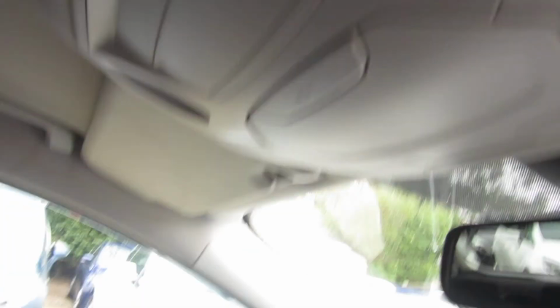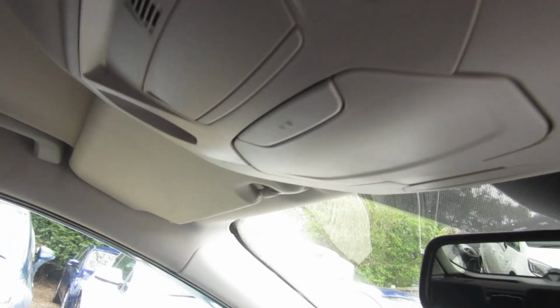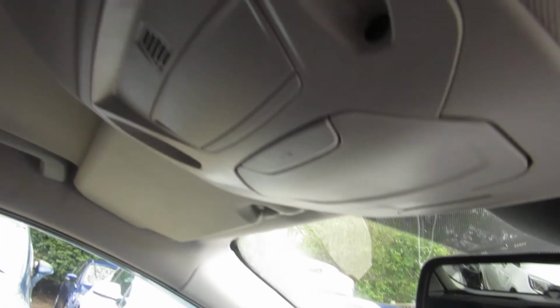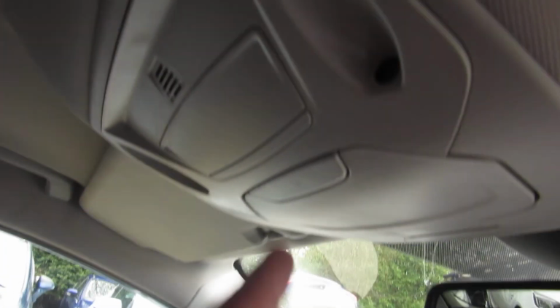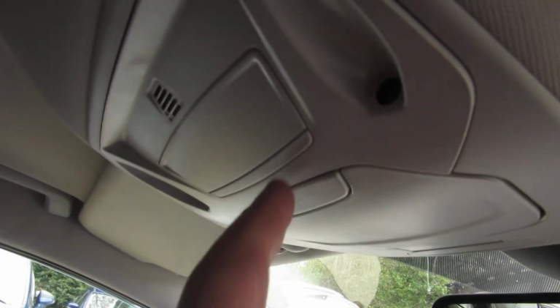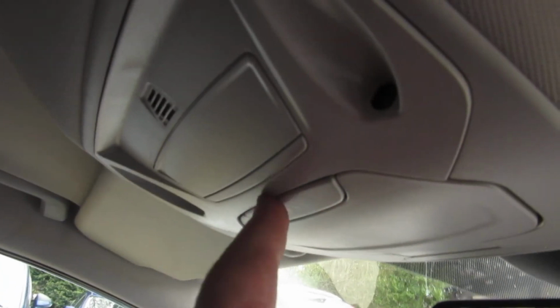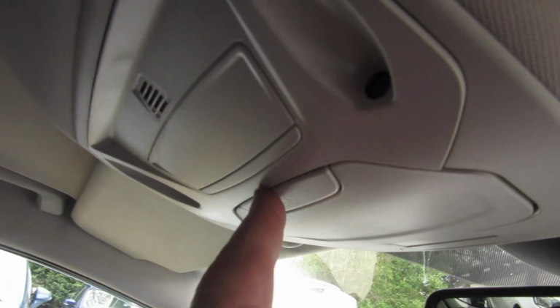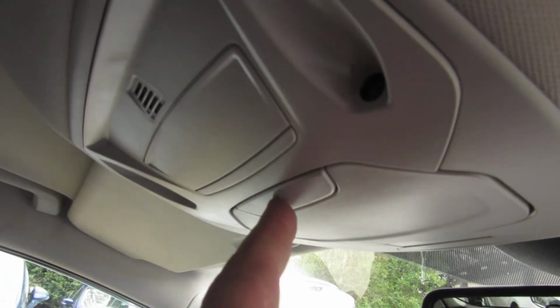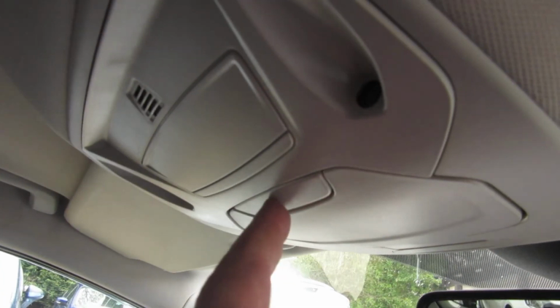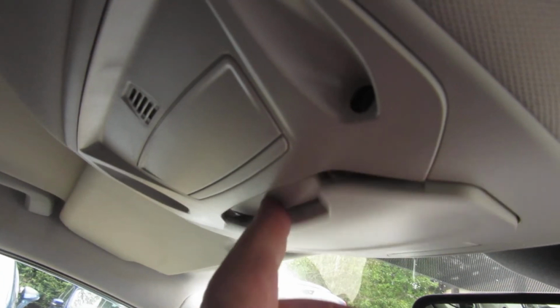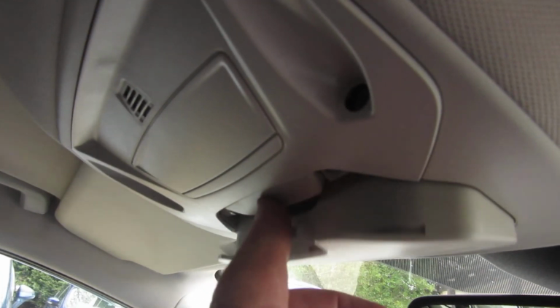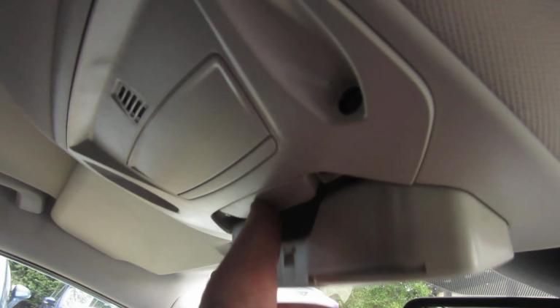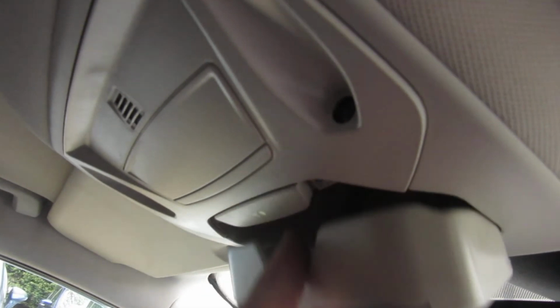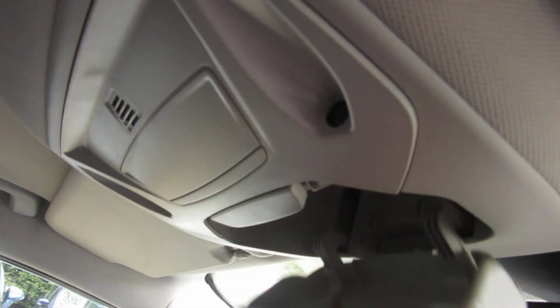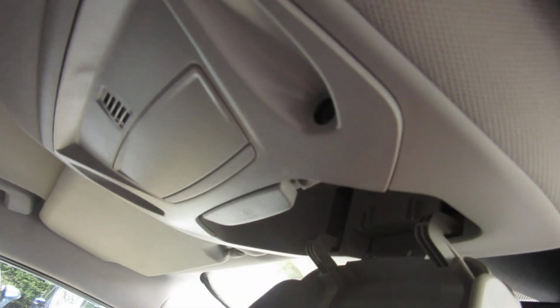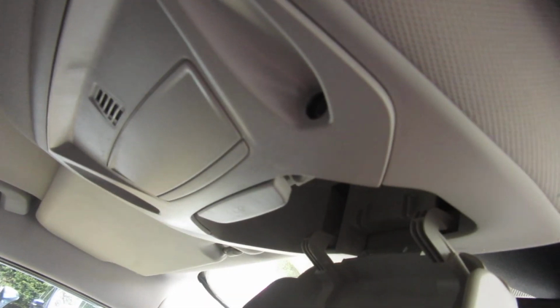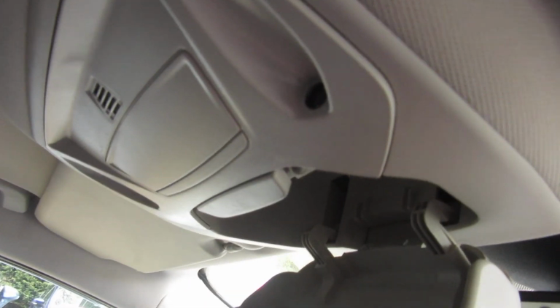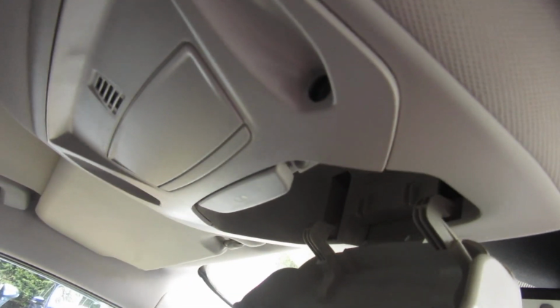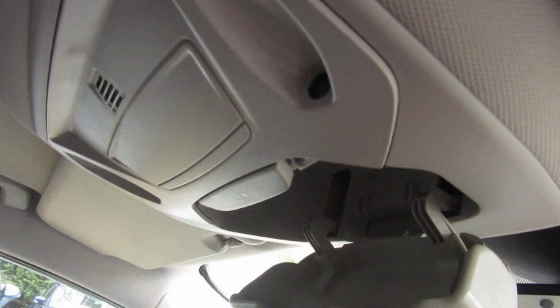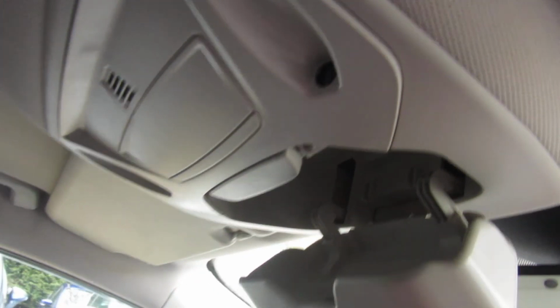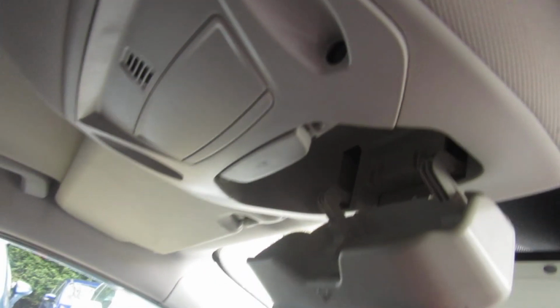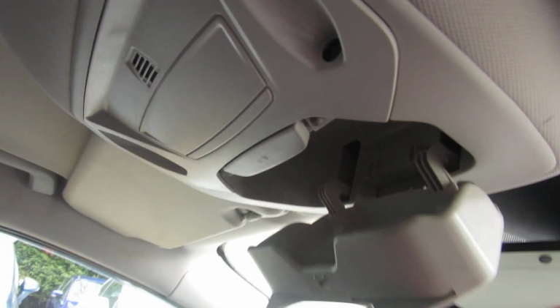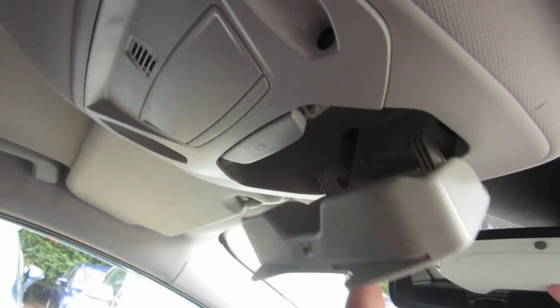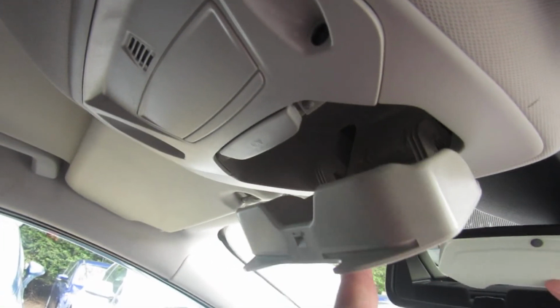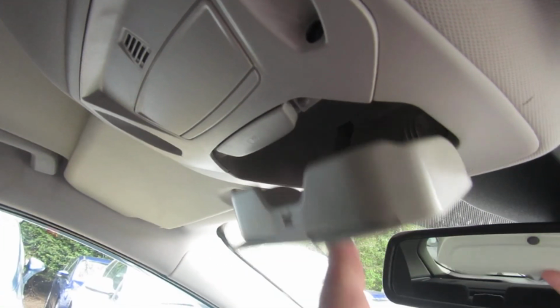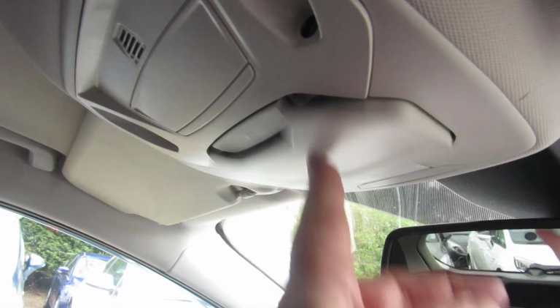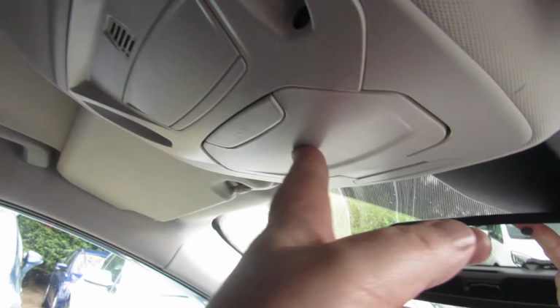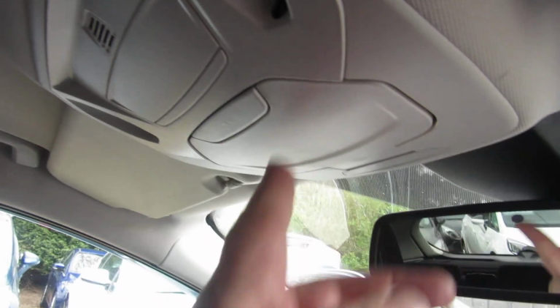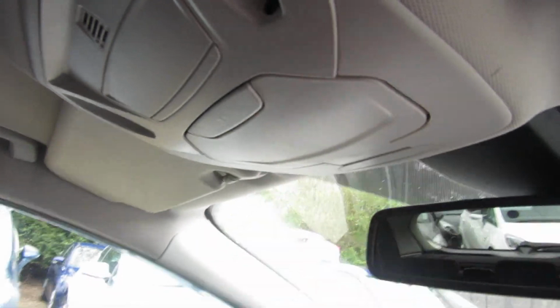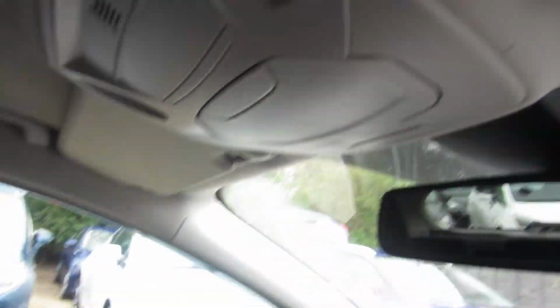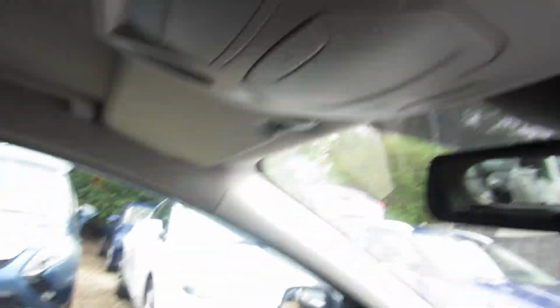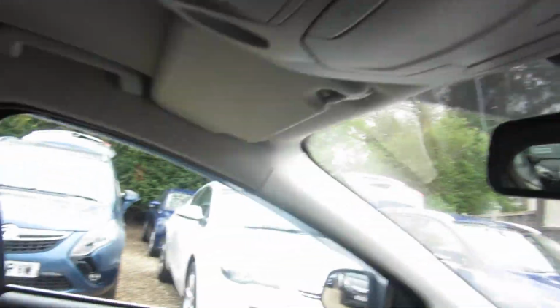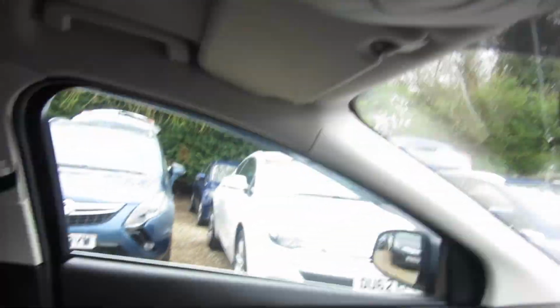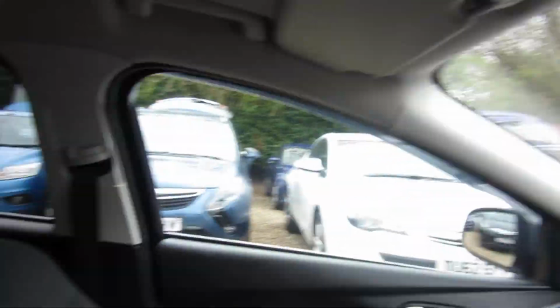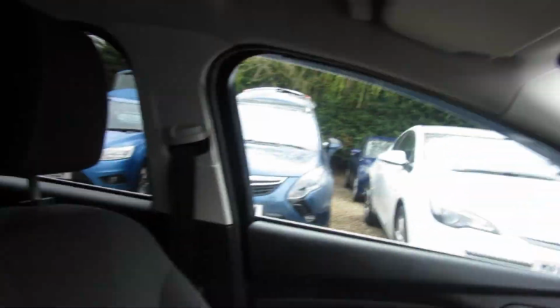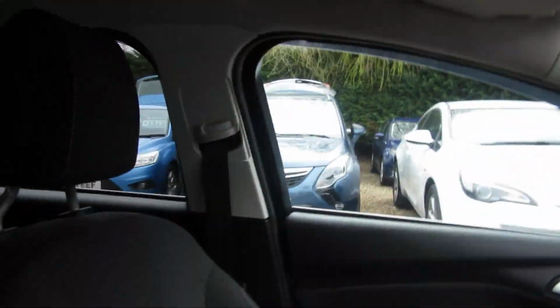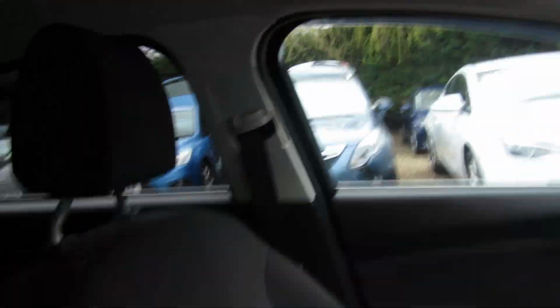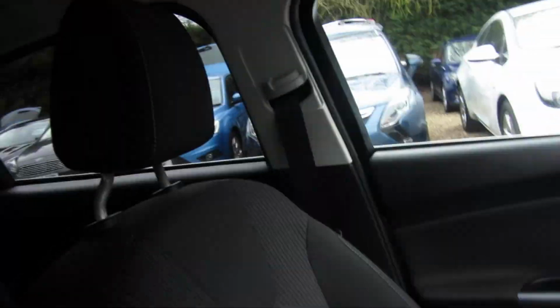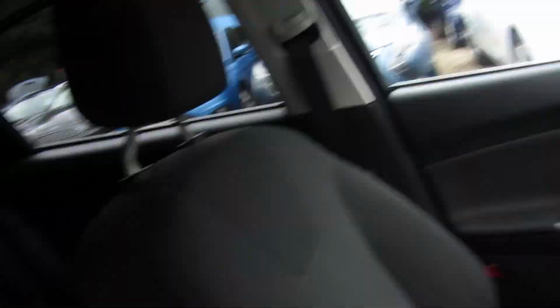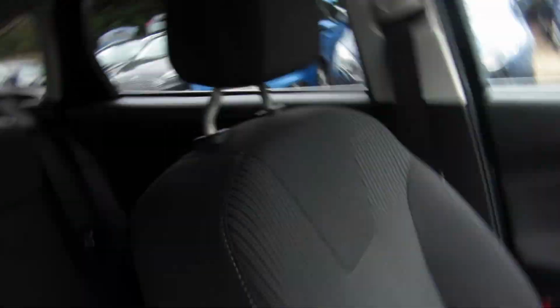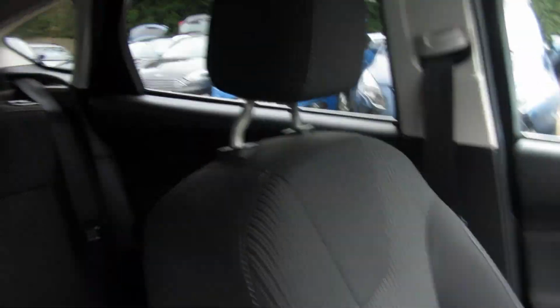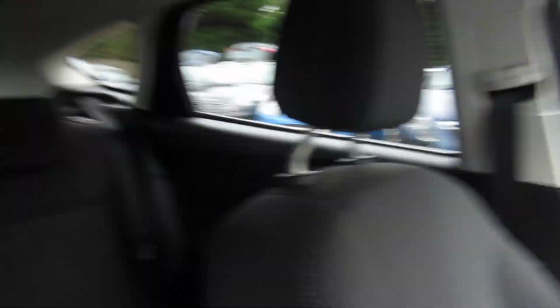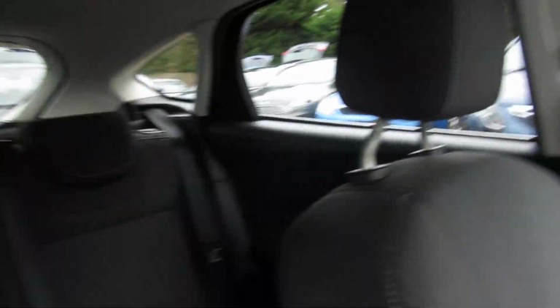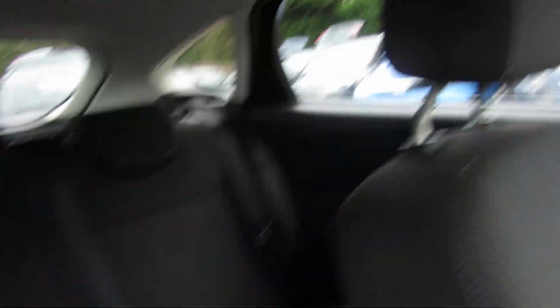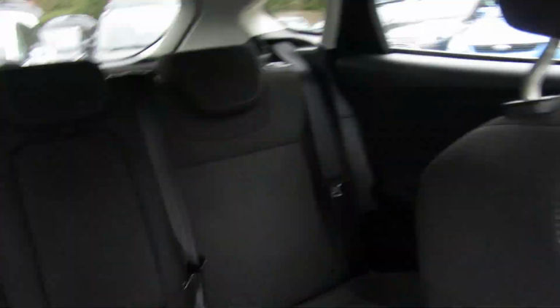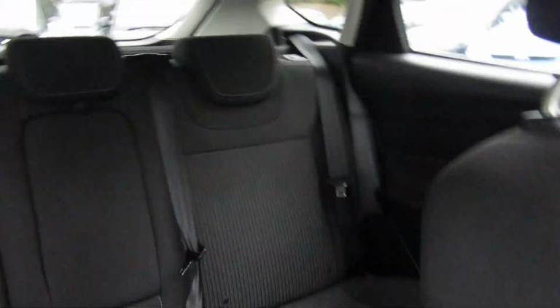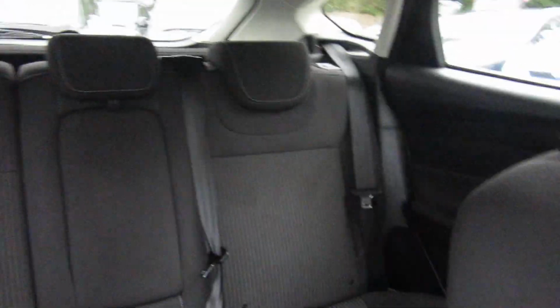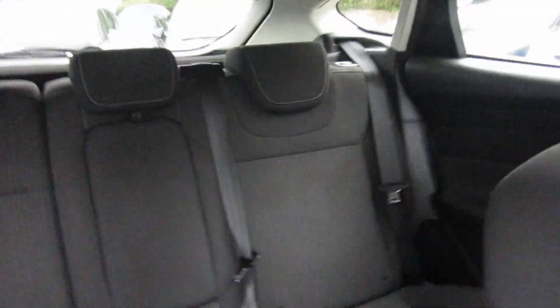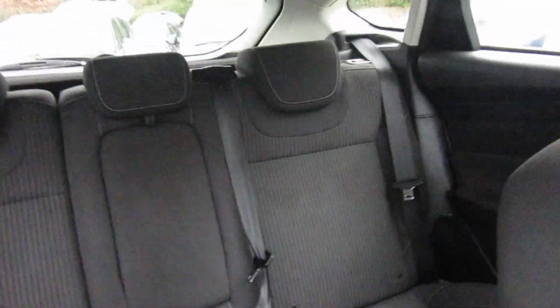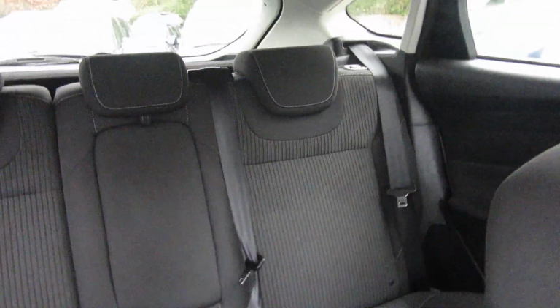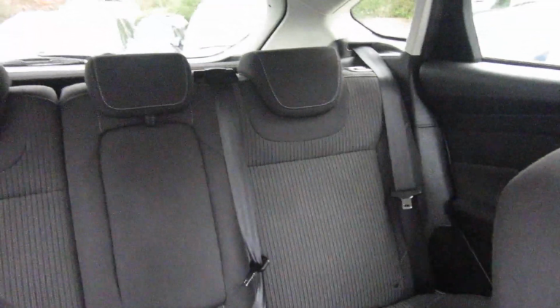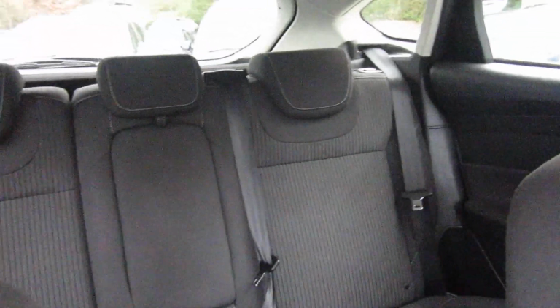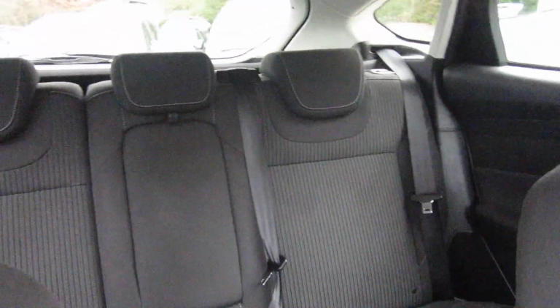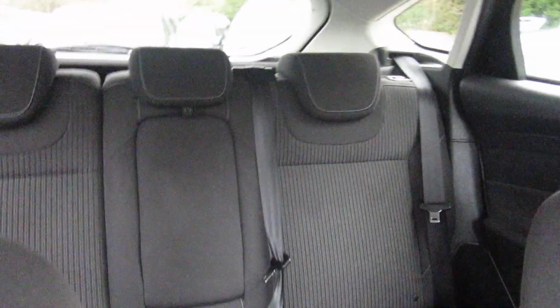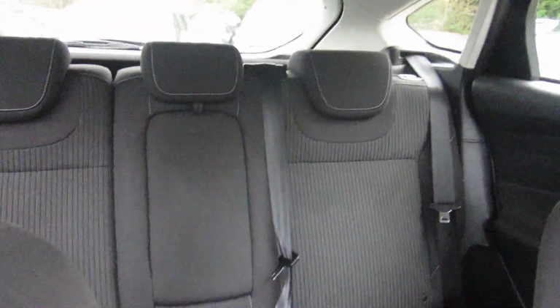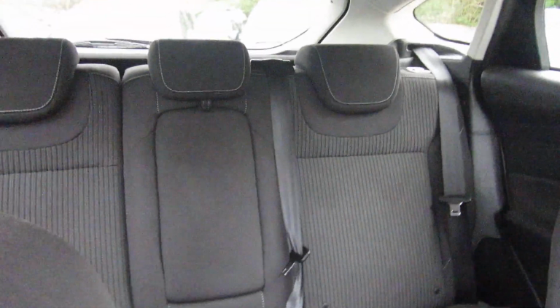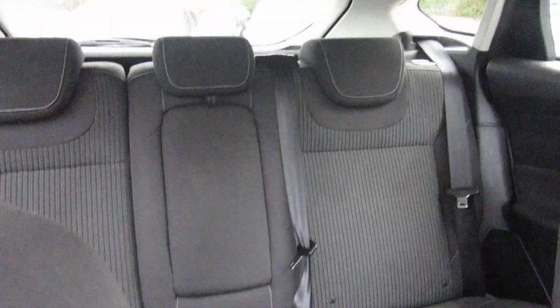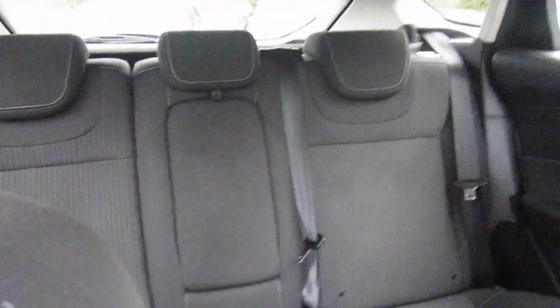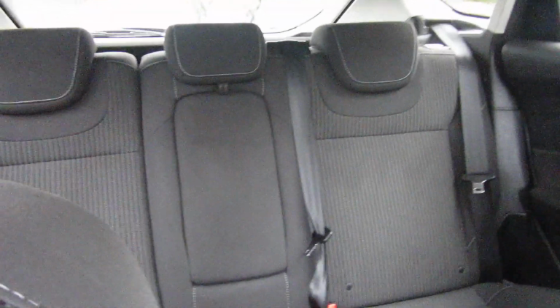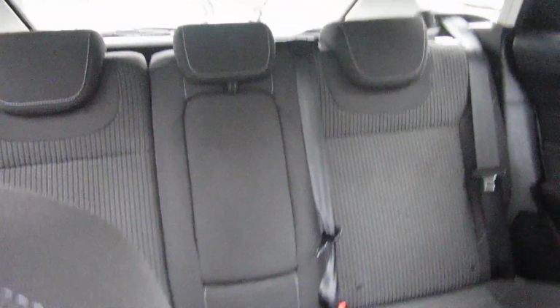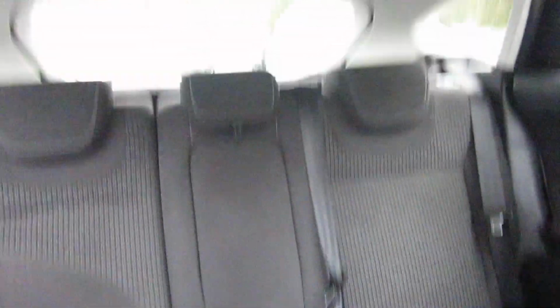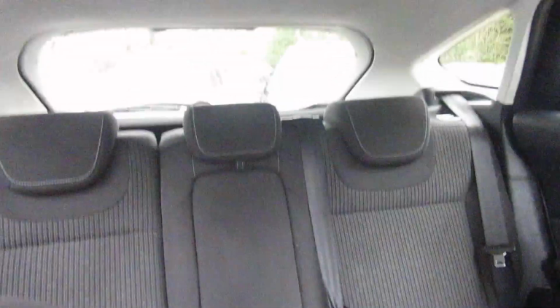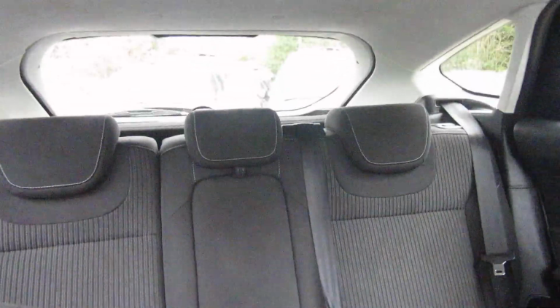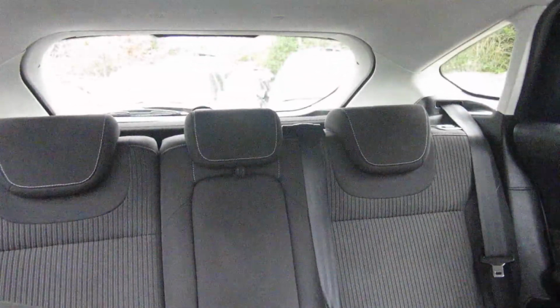At the top, there's a sunglasses holder — for those three days of summer we get in the UK.